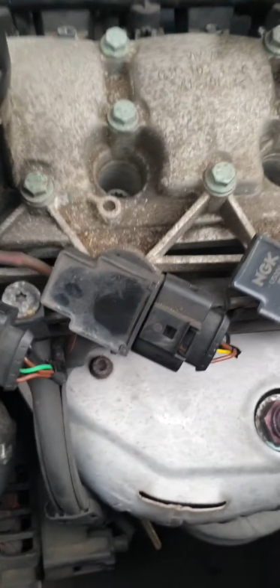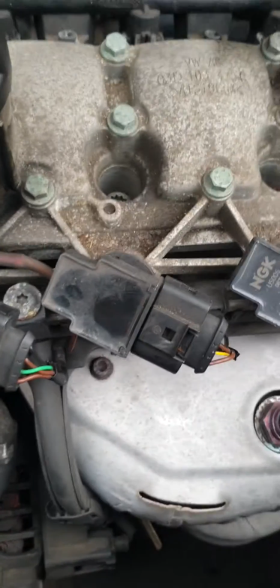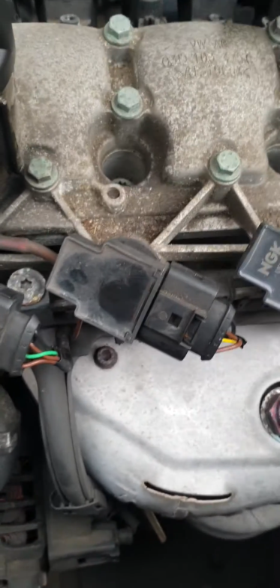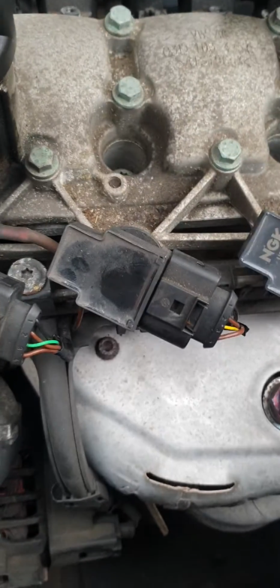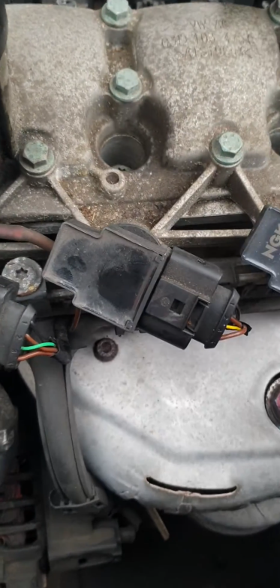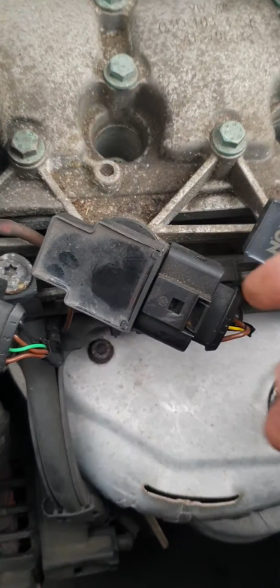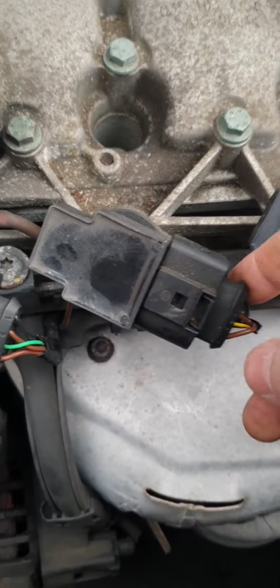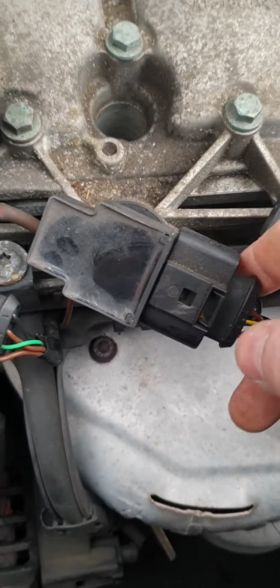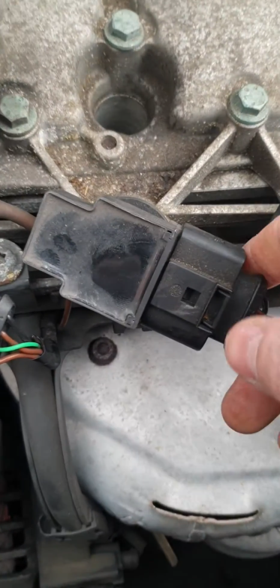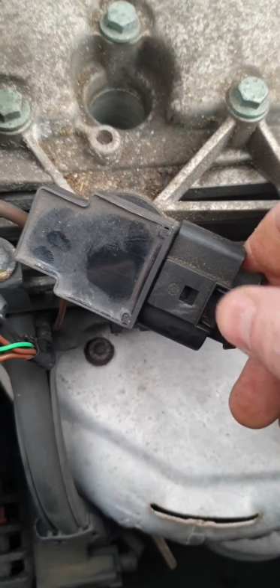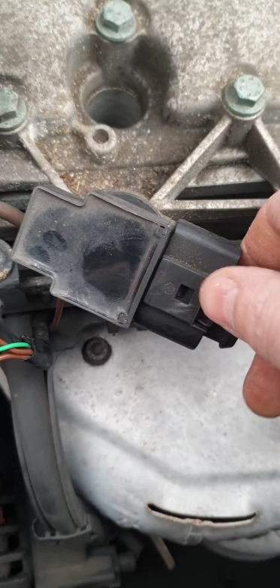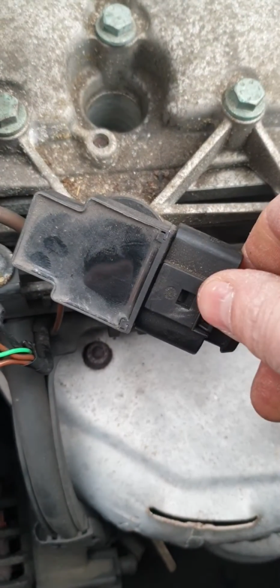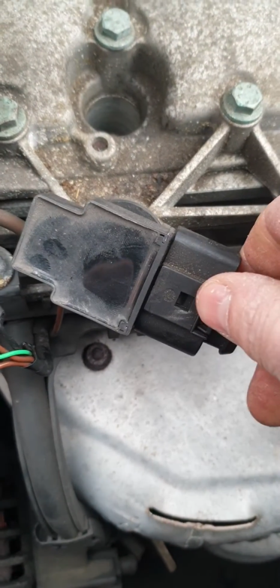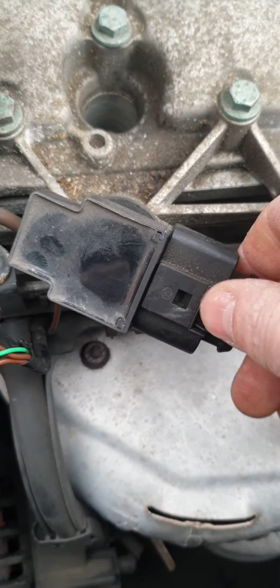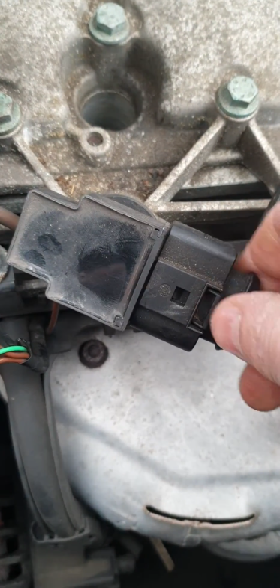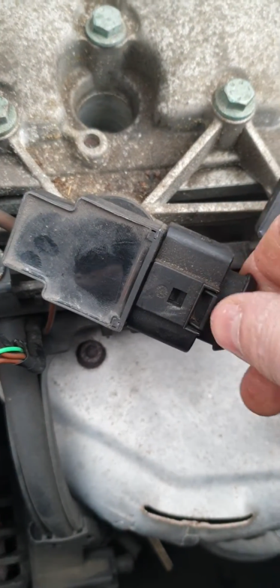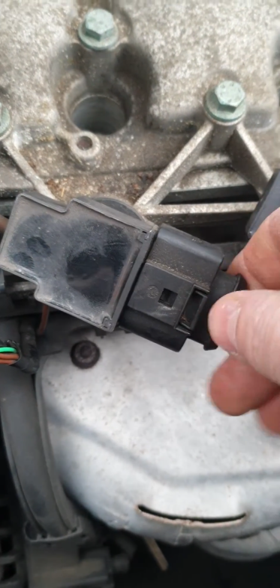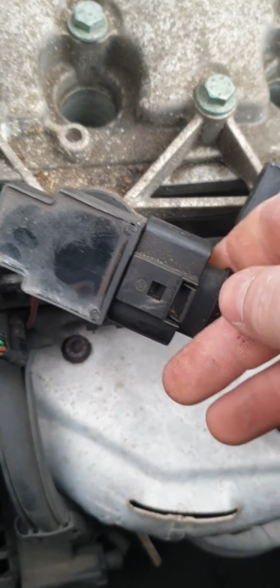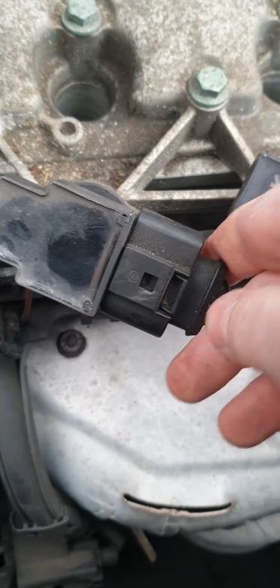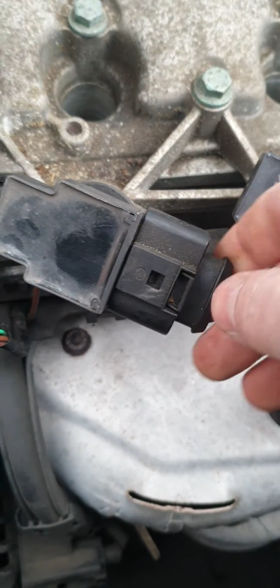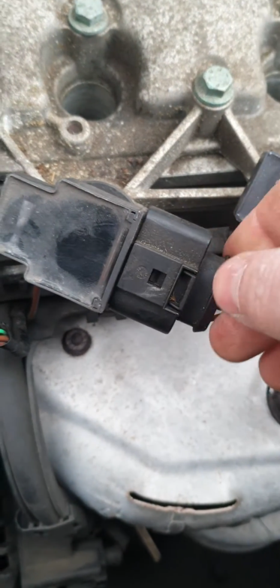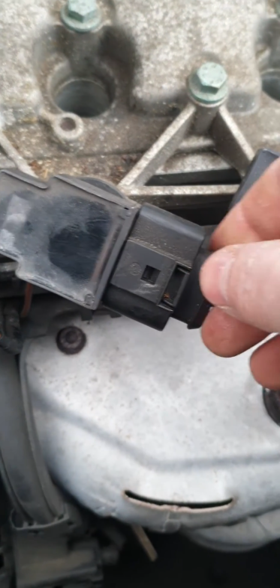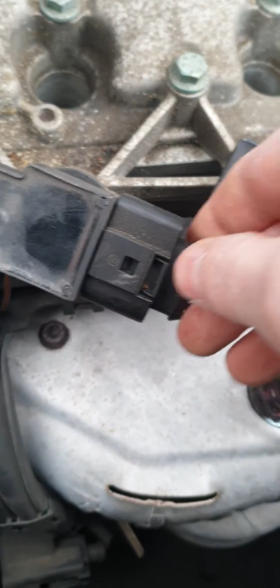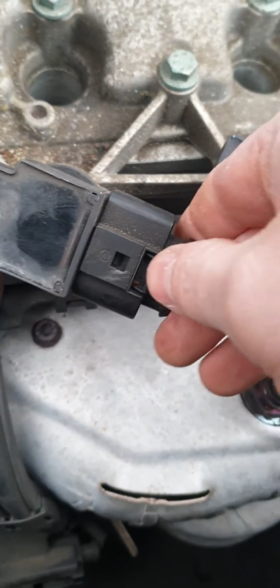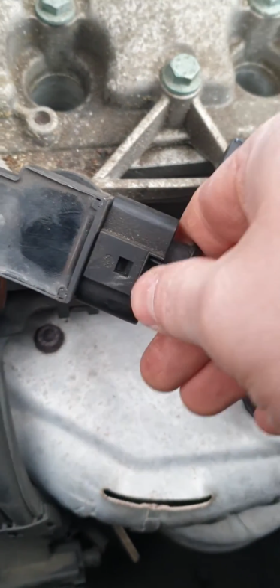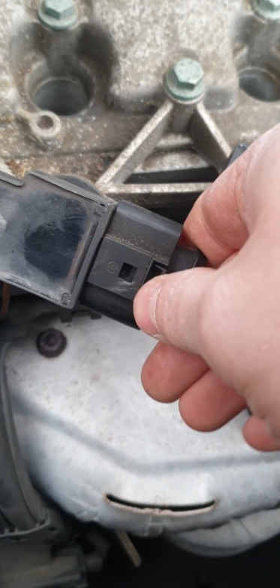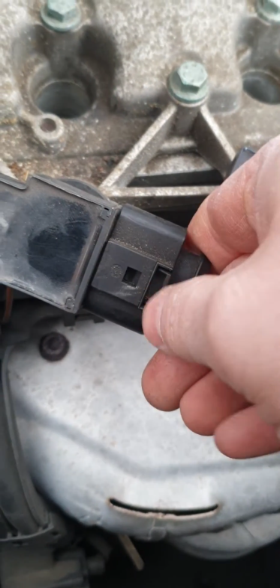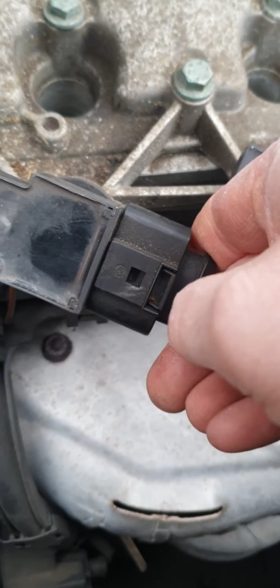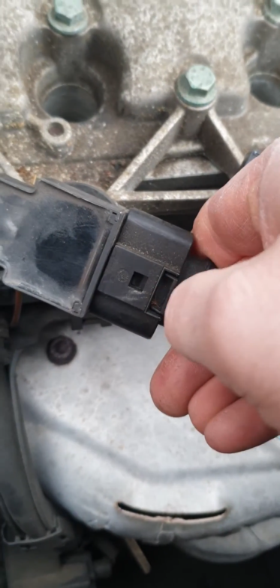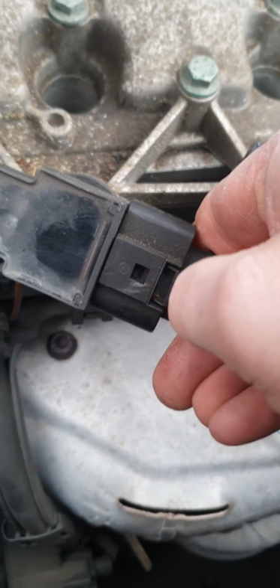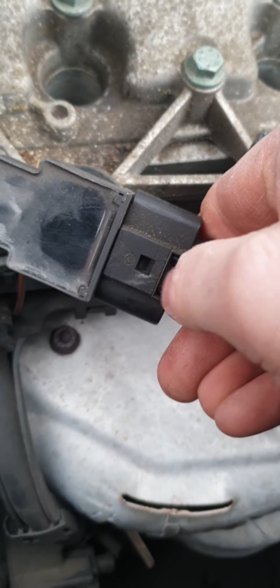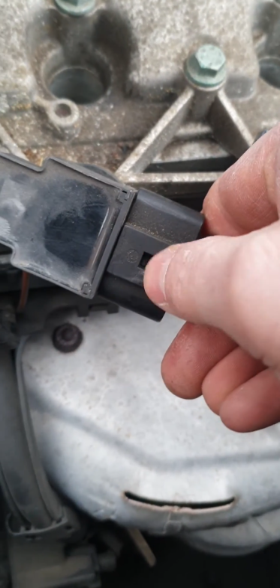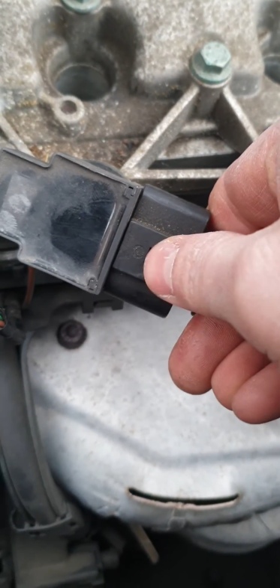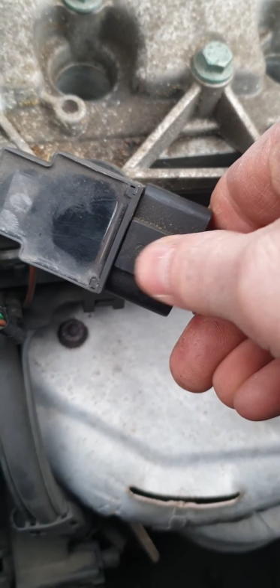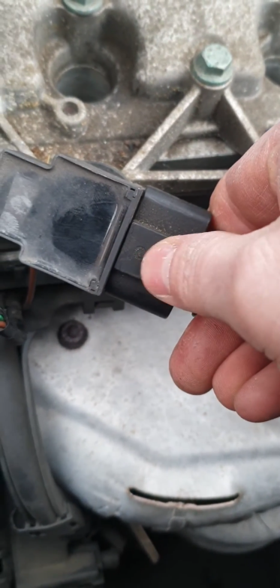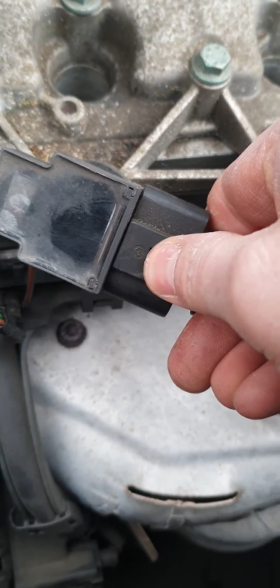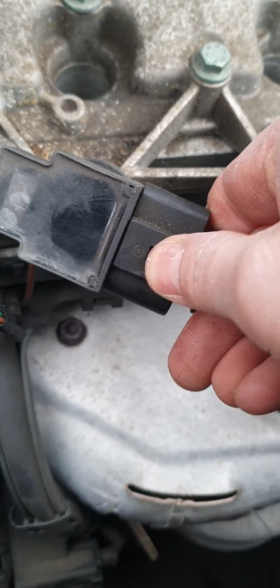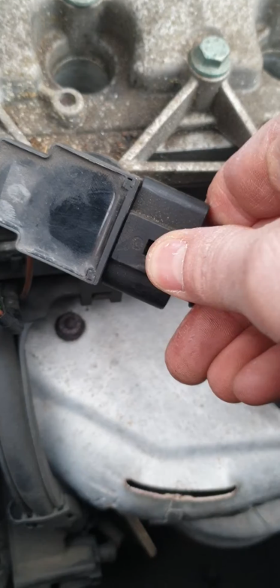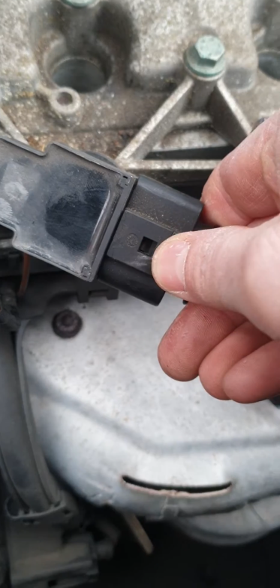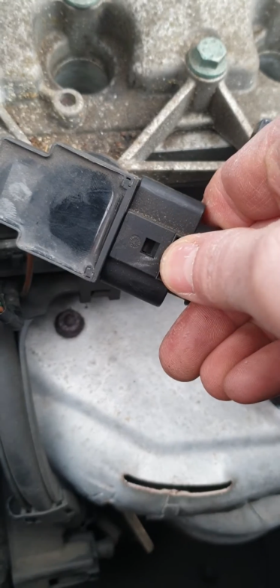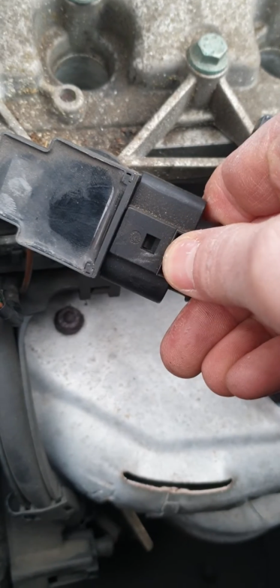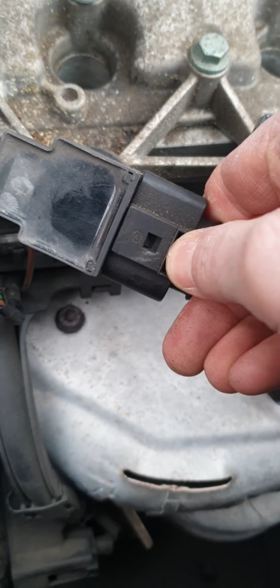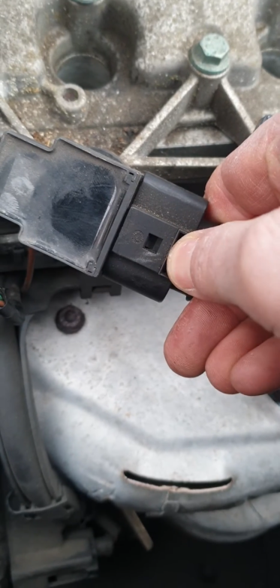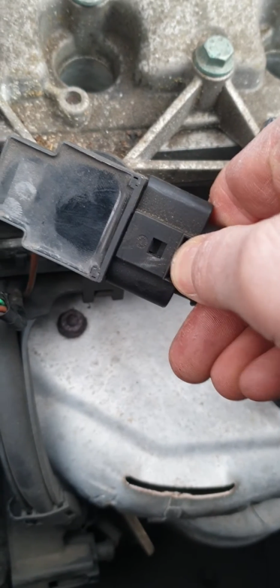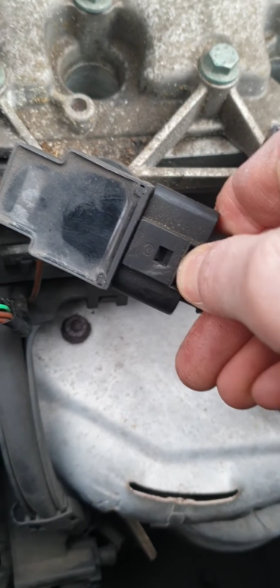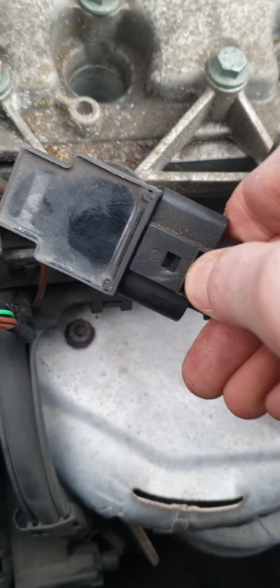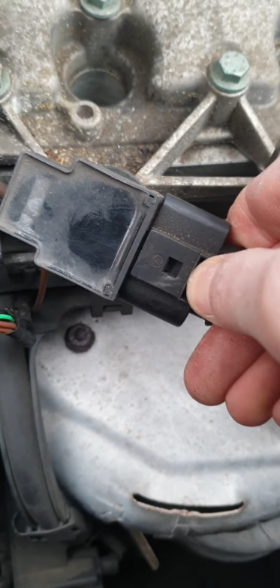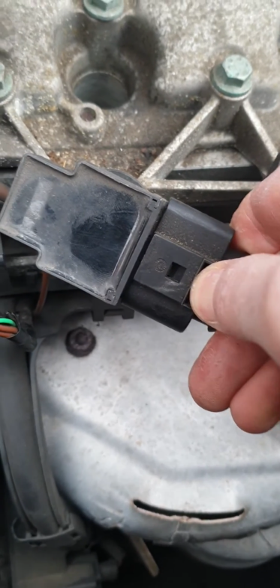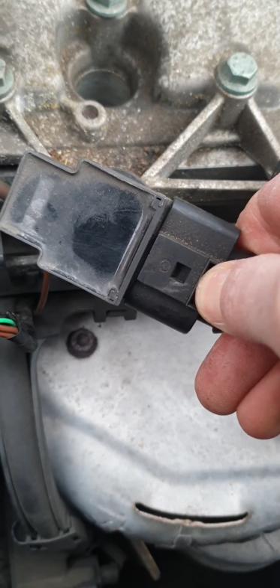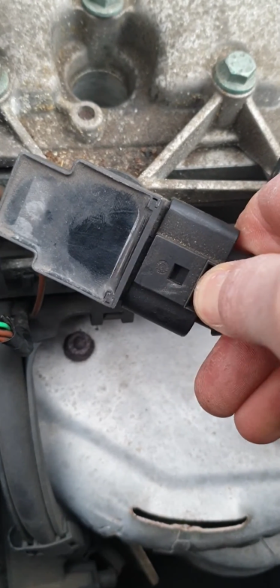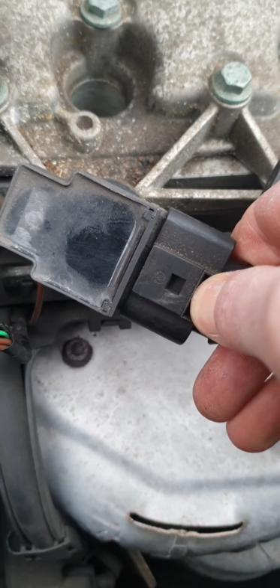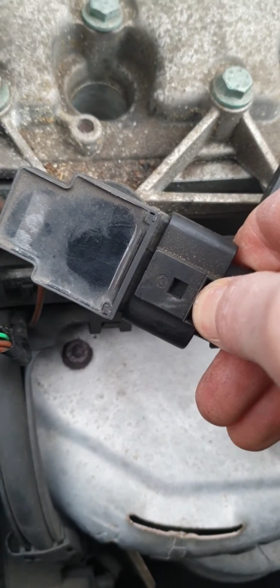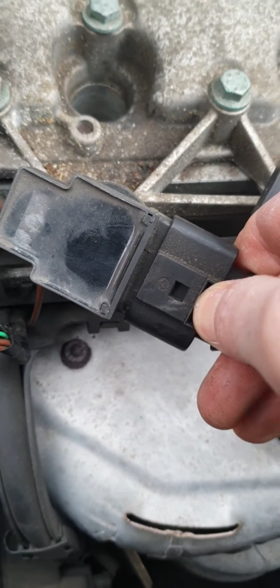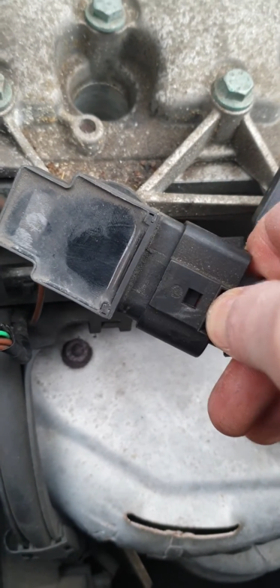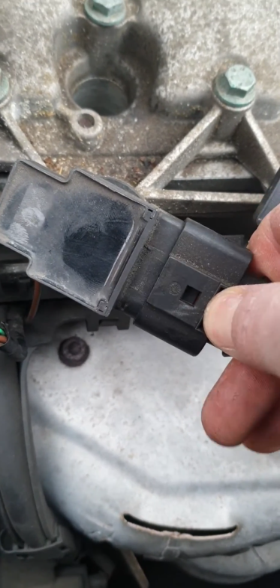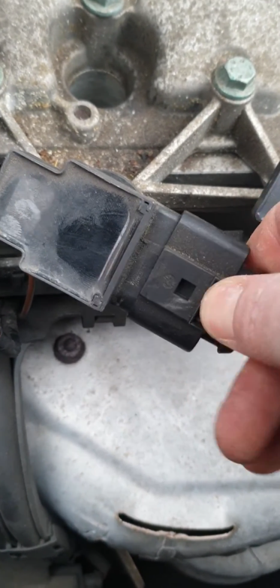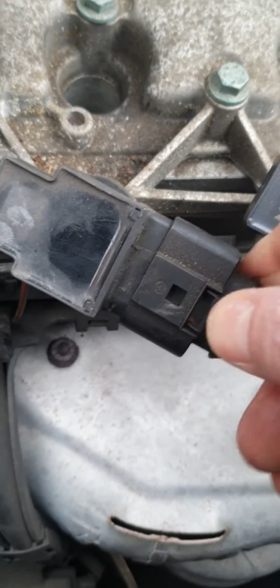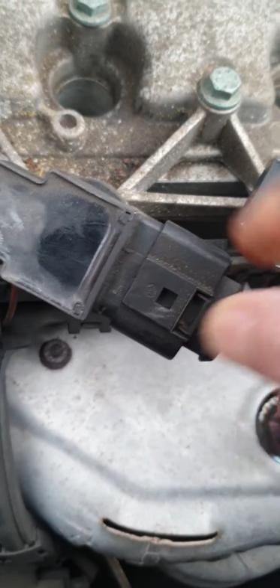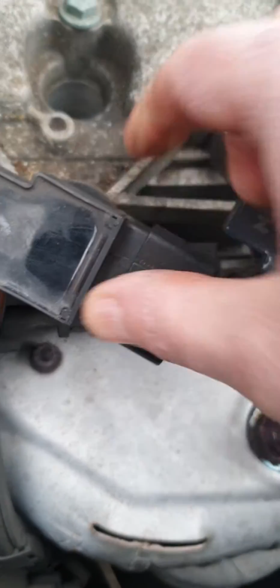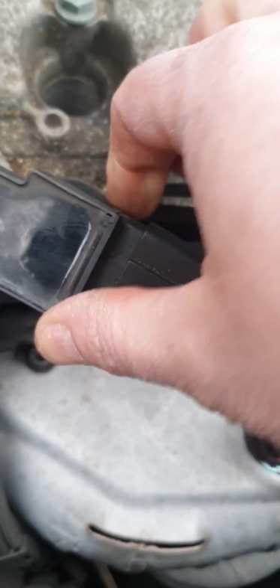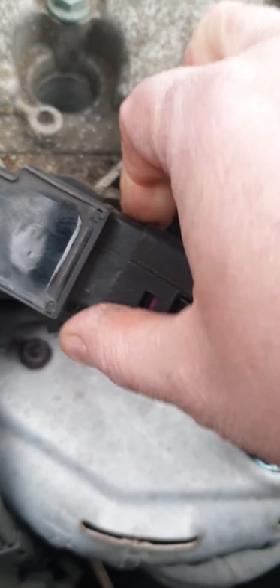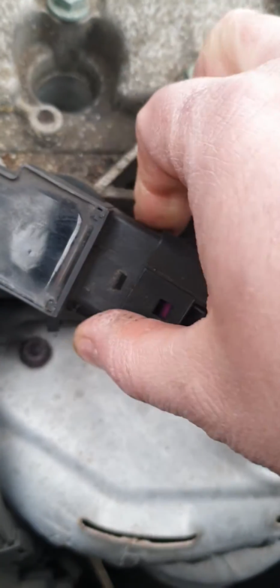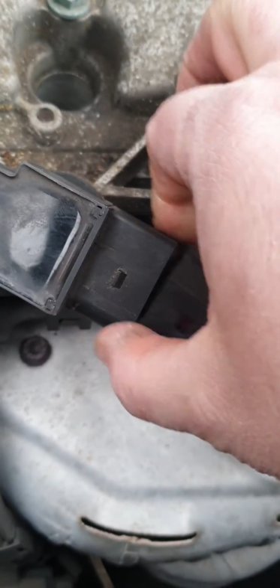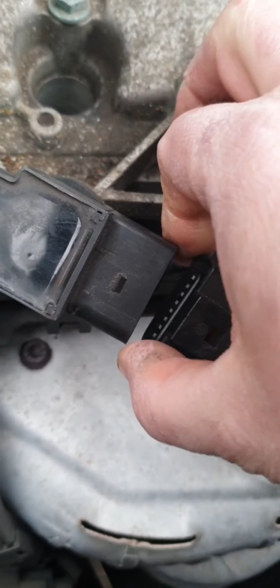First thing you need to do is take off the switch. To take off the switch, you push the switch on, push the clip down and that should just slide back.